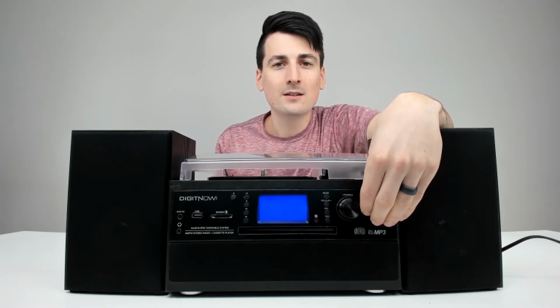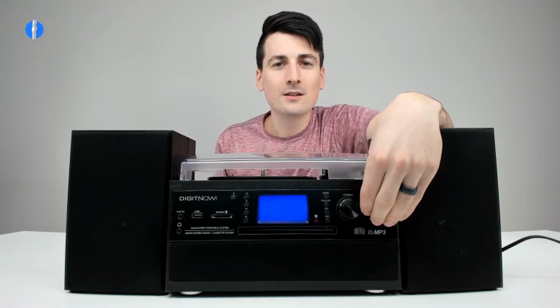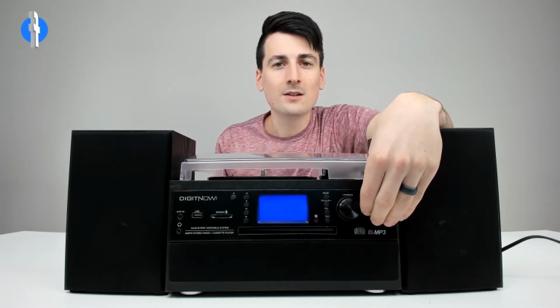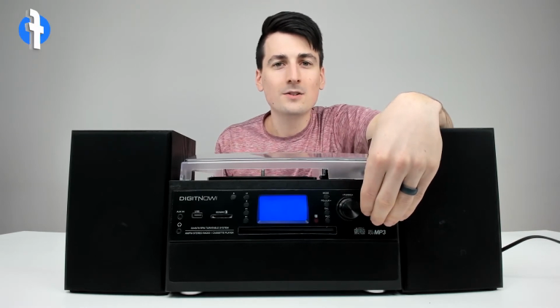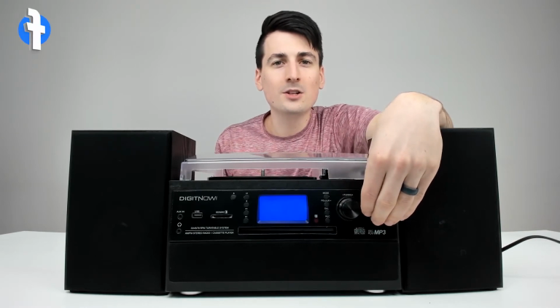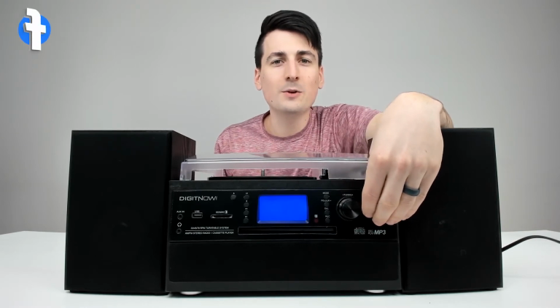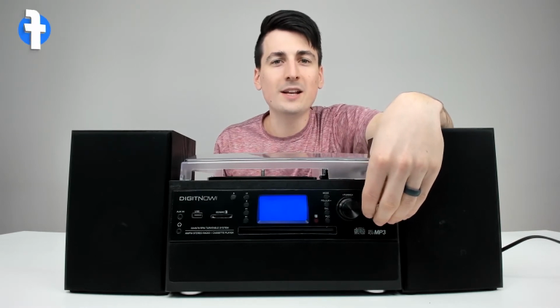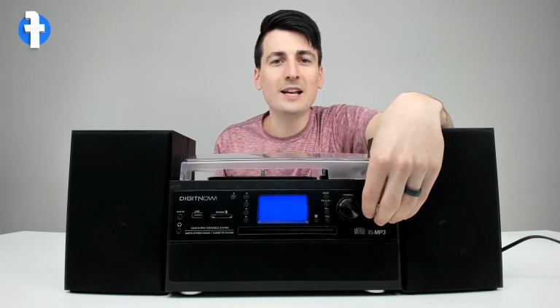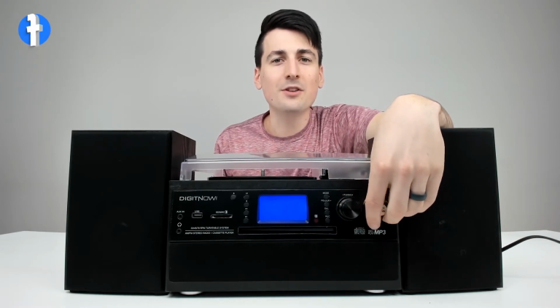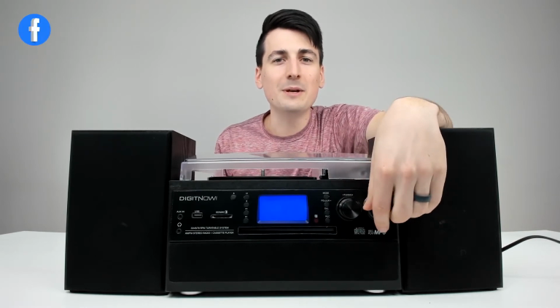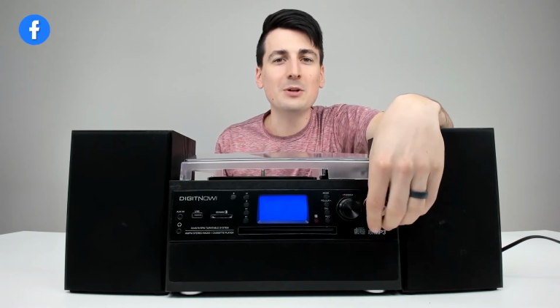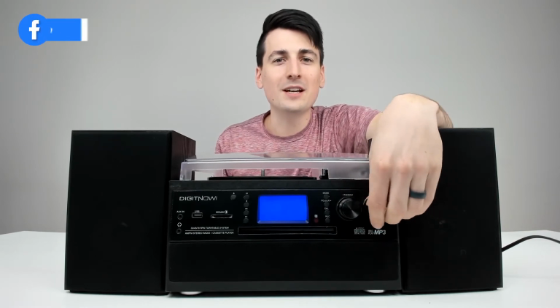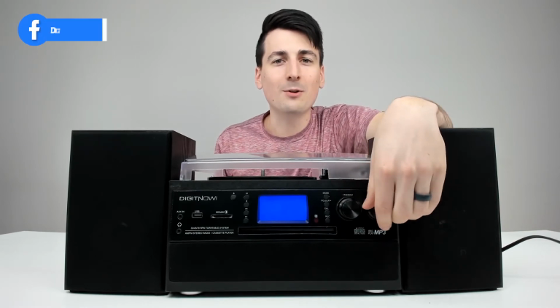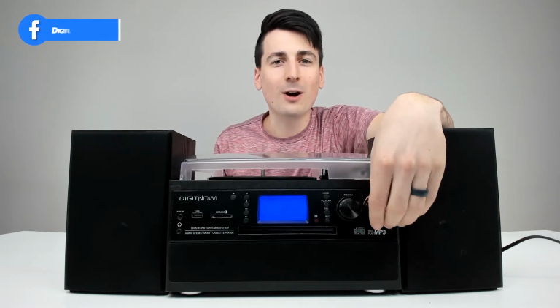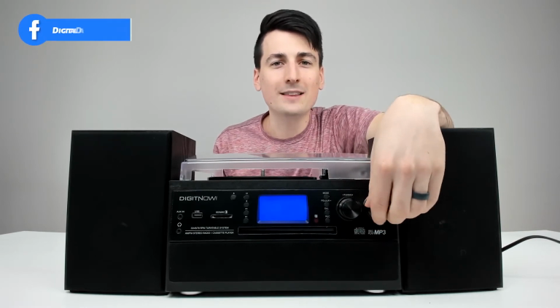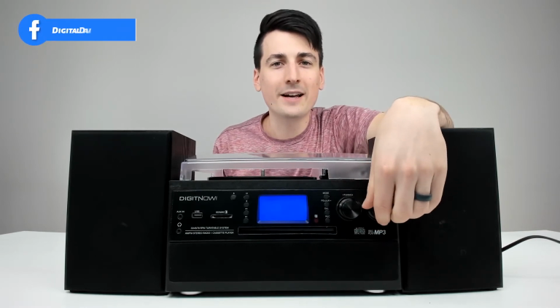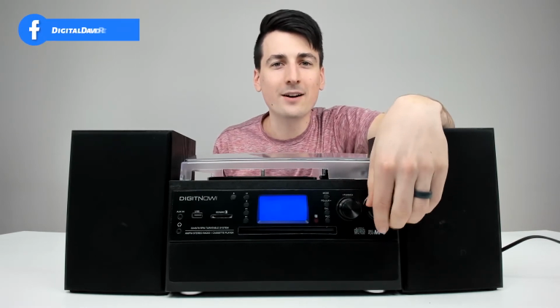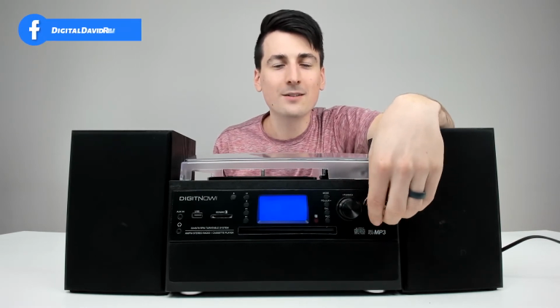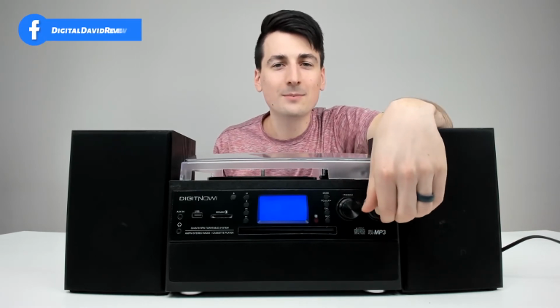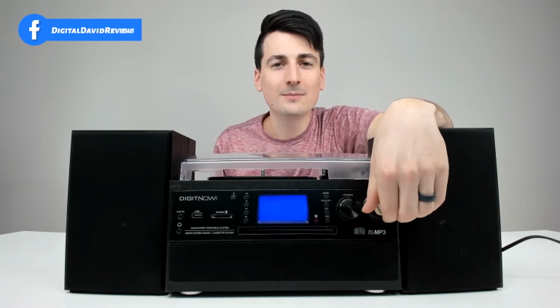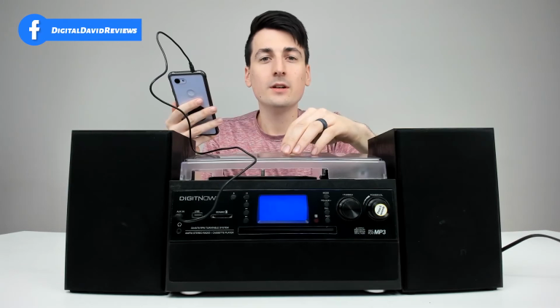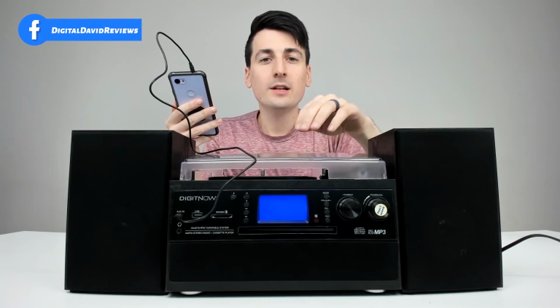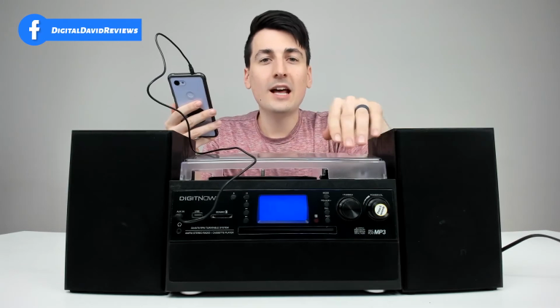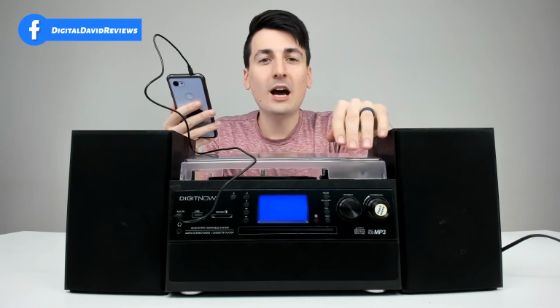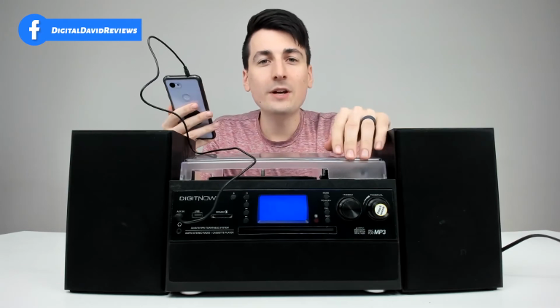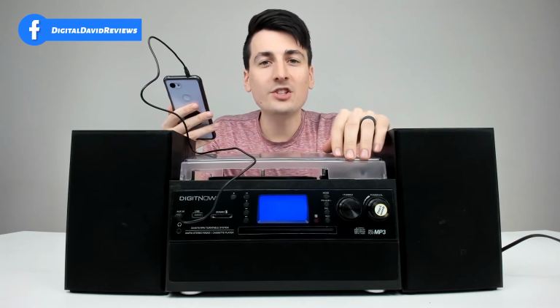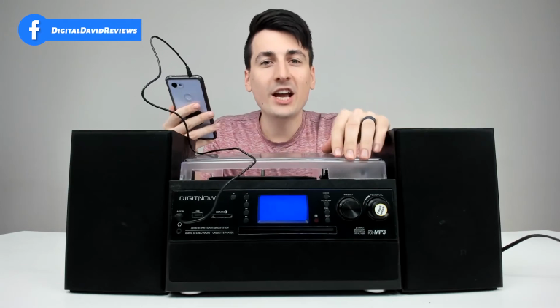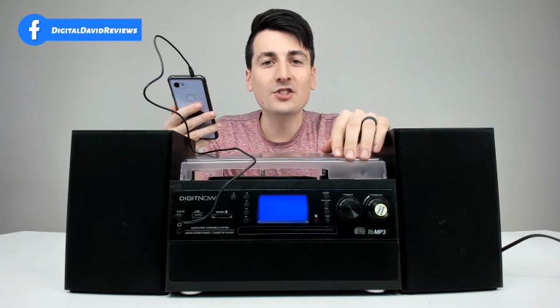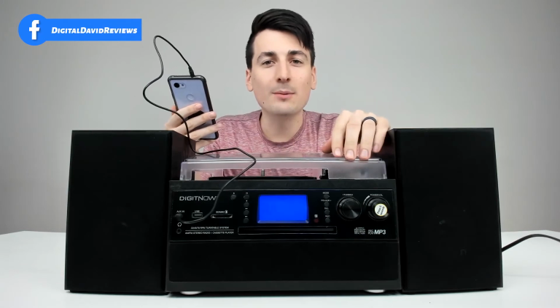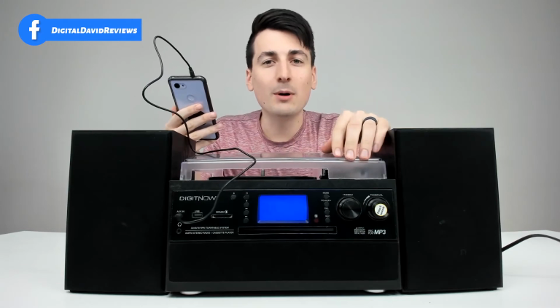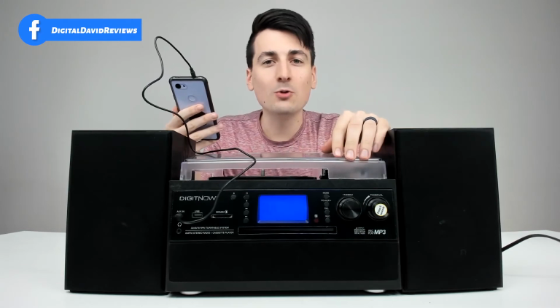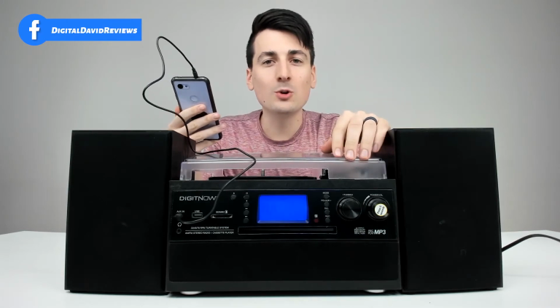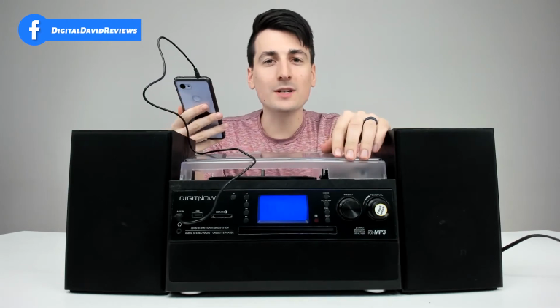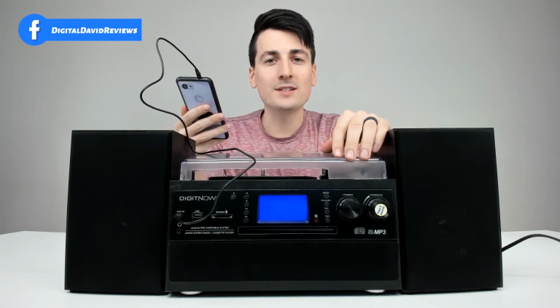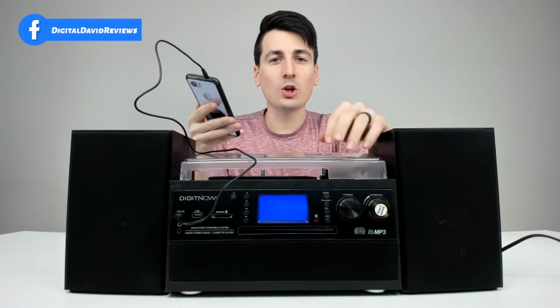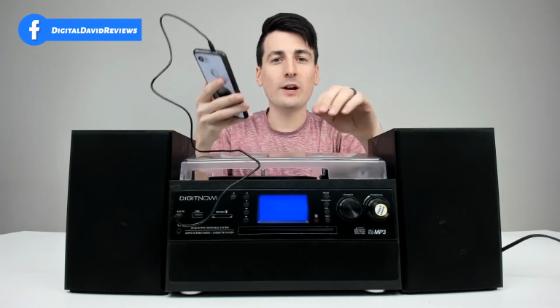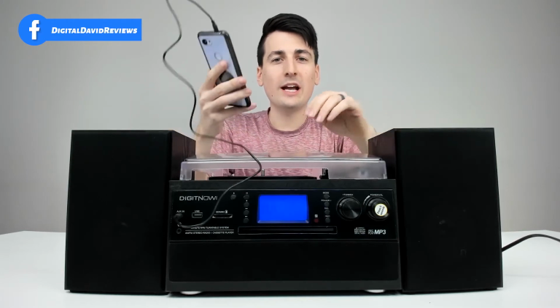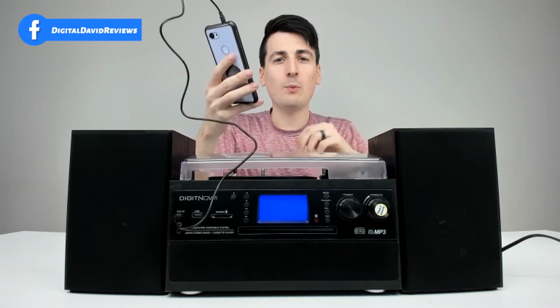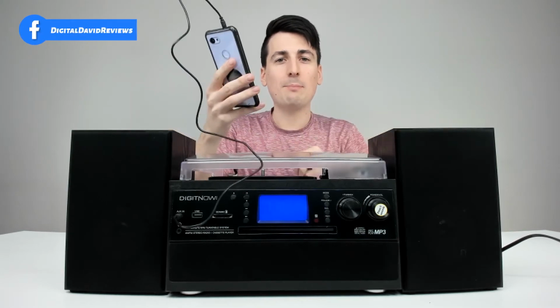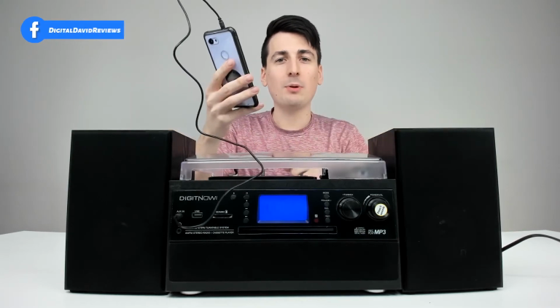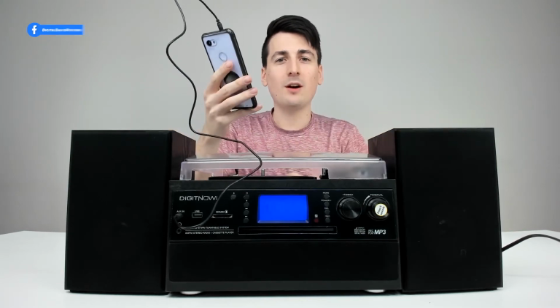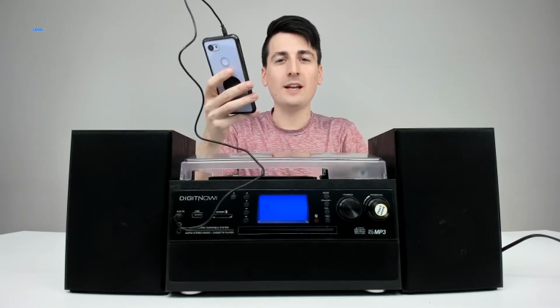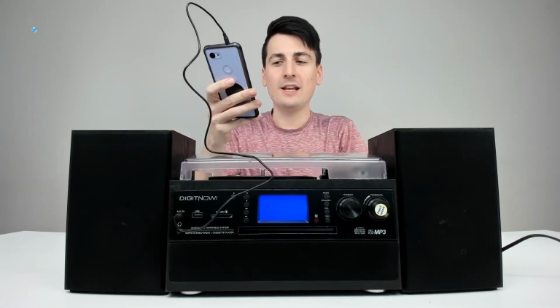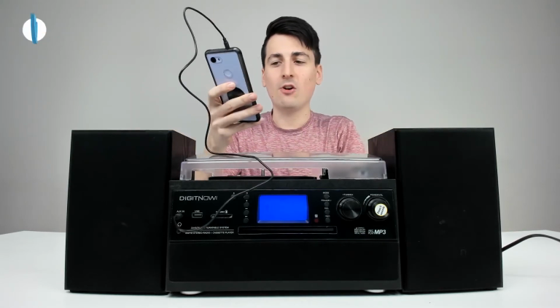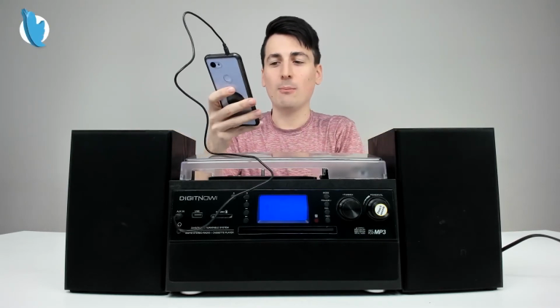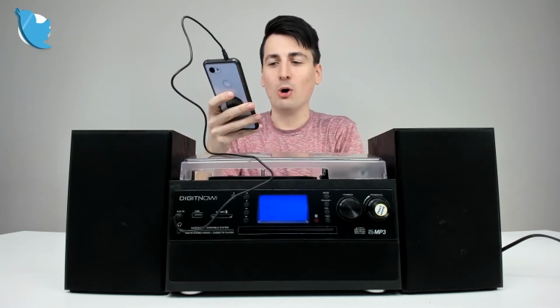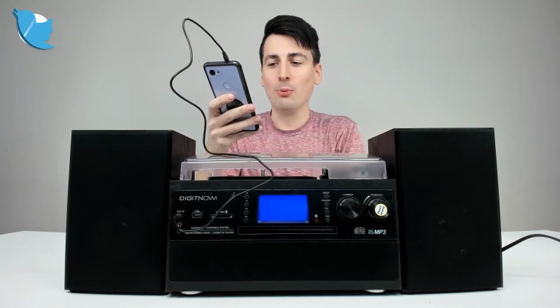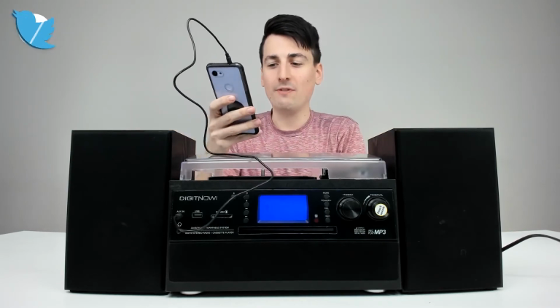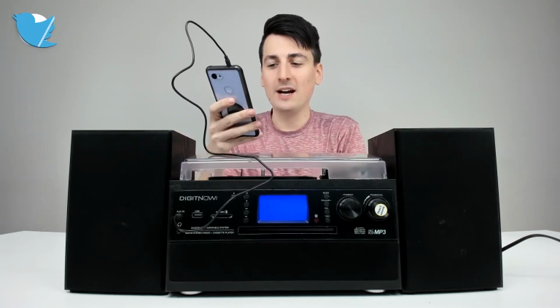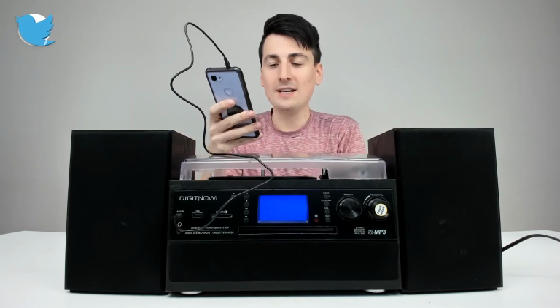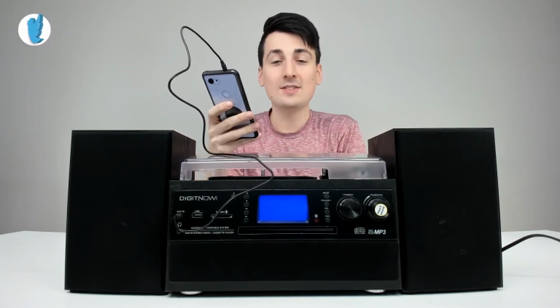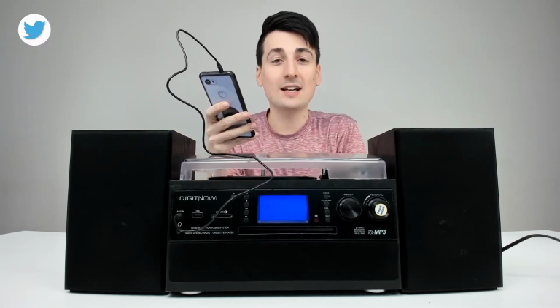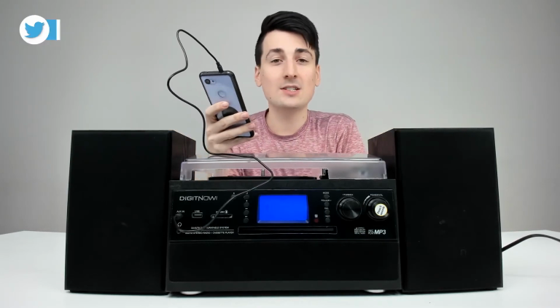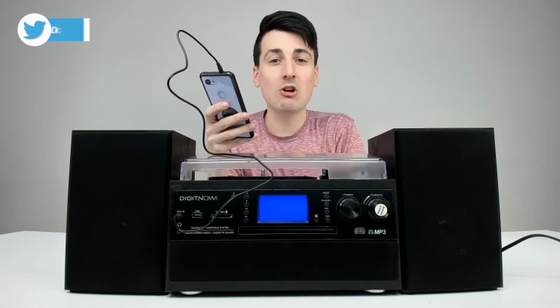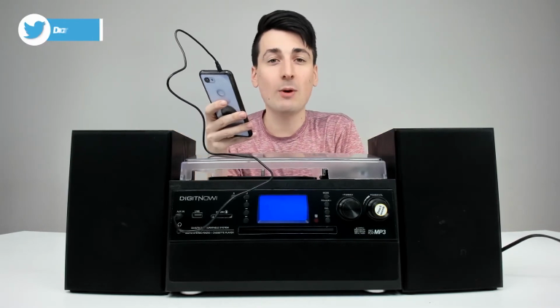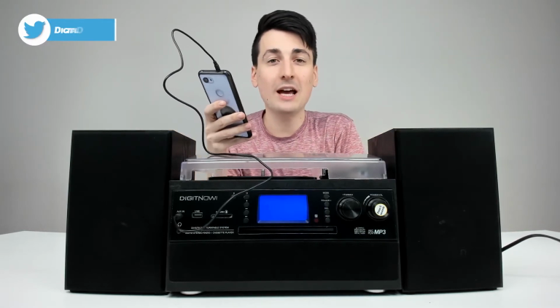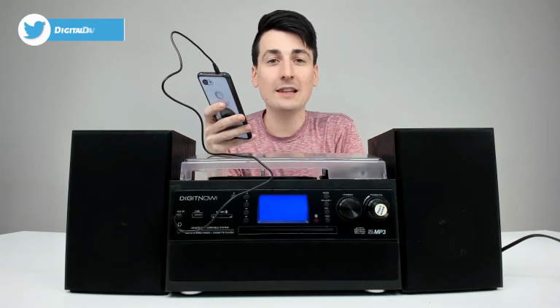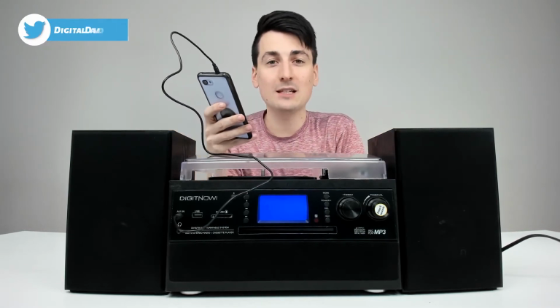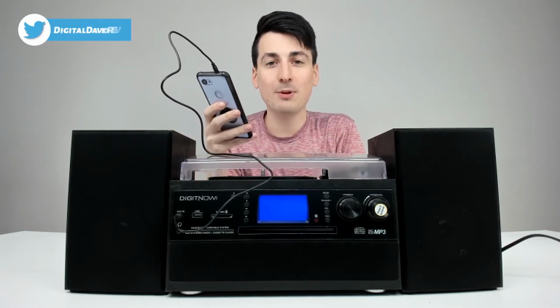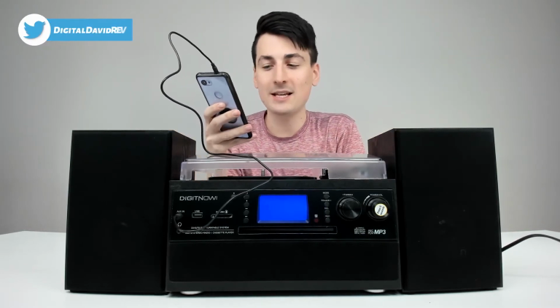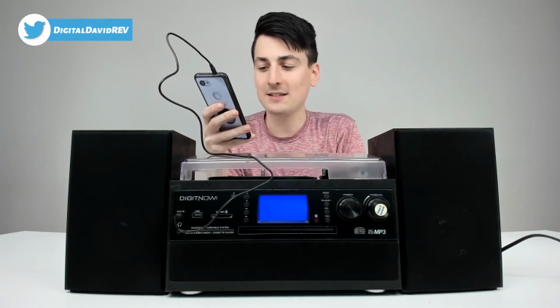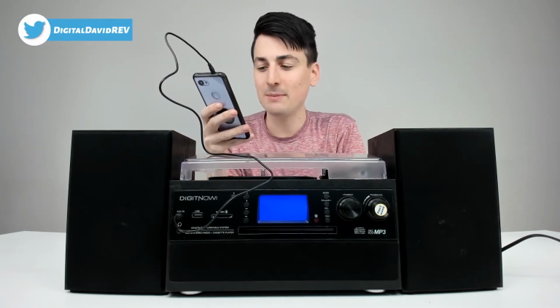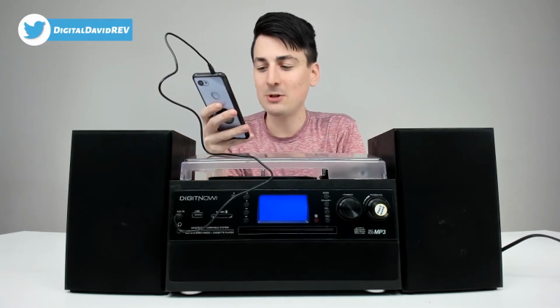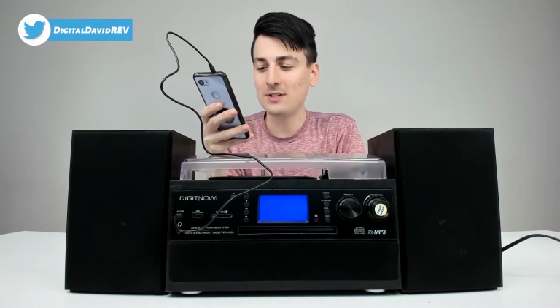Now we change the mode to auxiliary and plug in our mobile device. Let's go ahead and play some music.